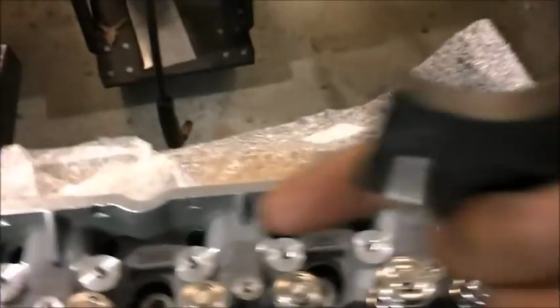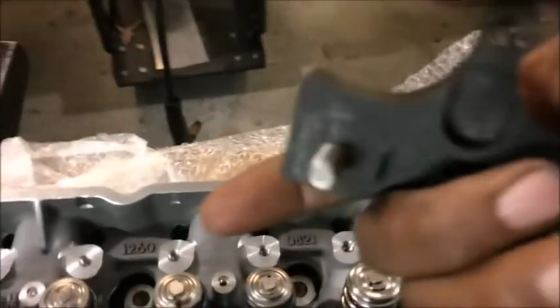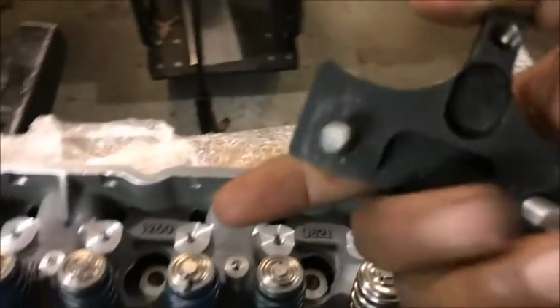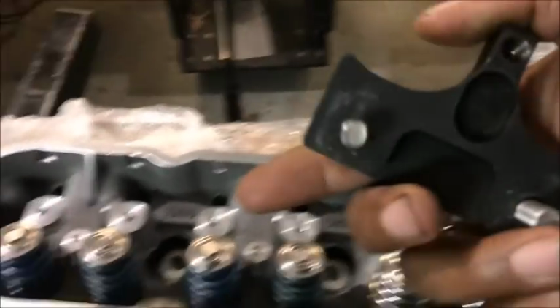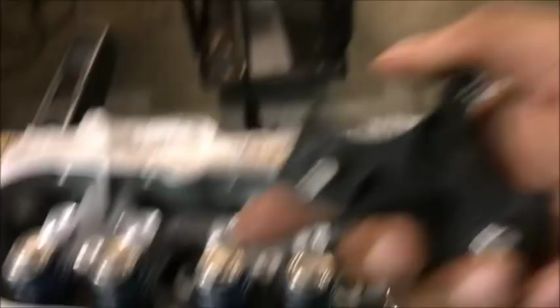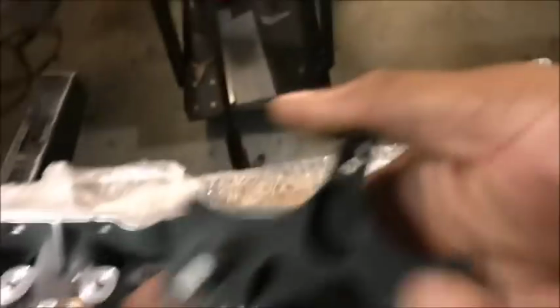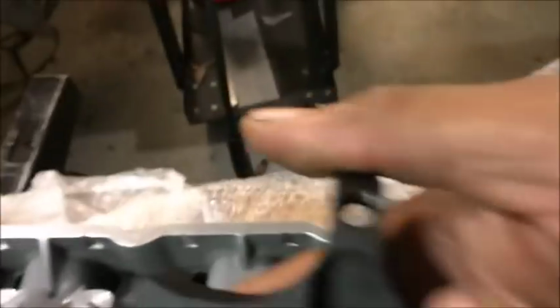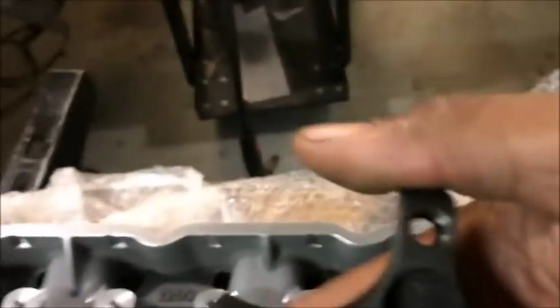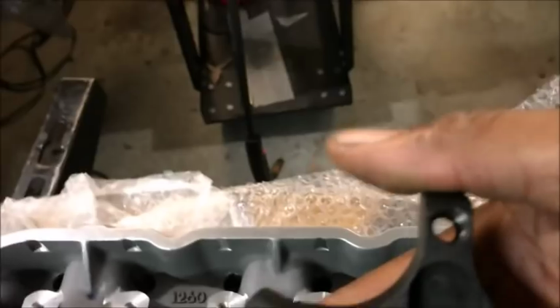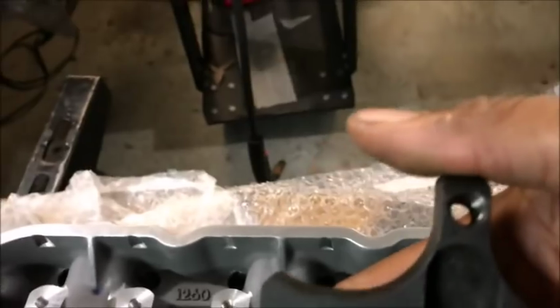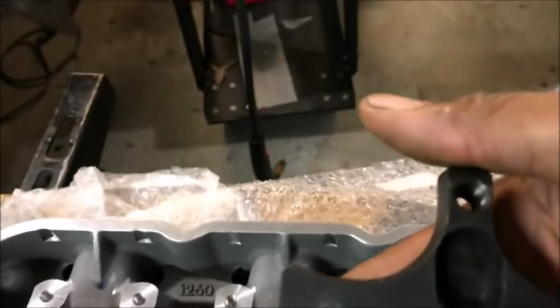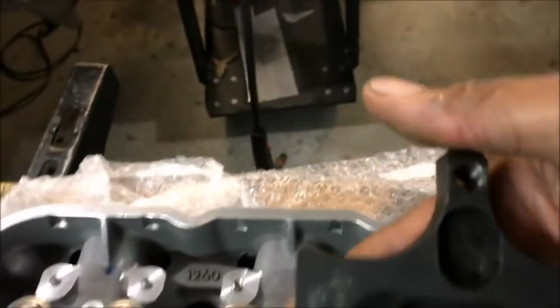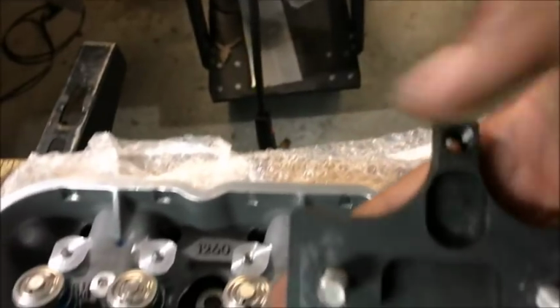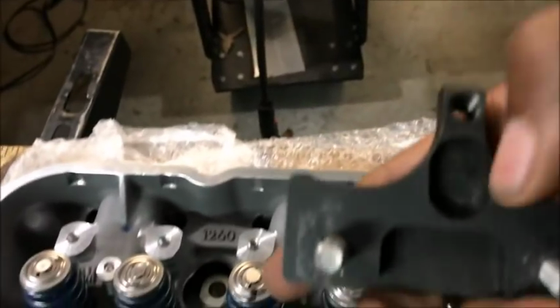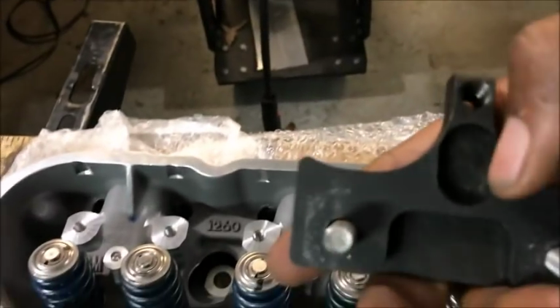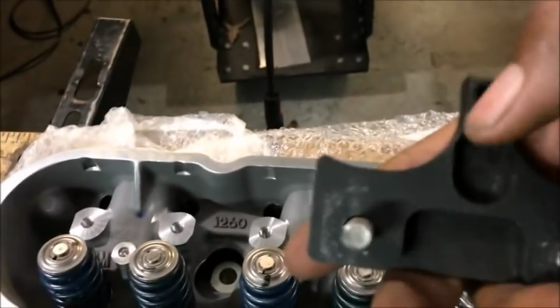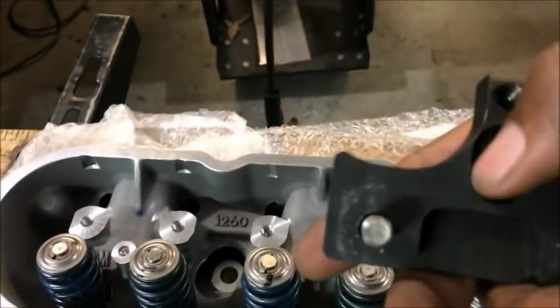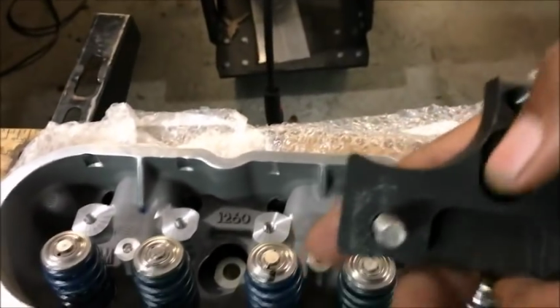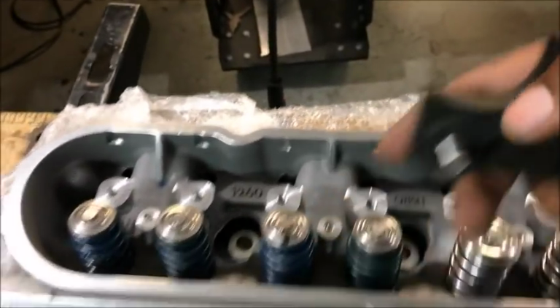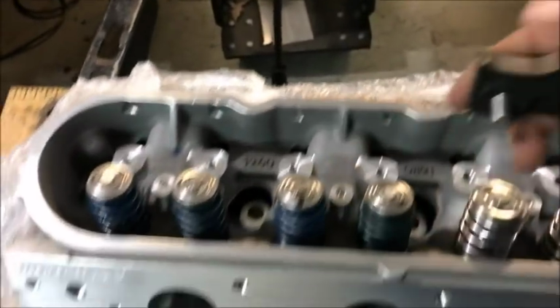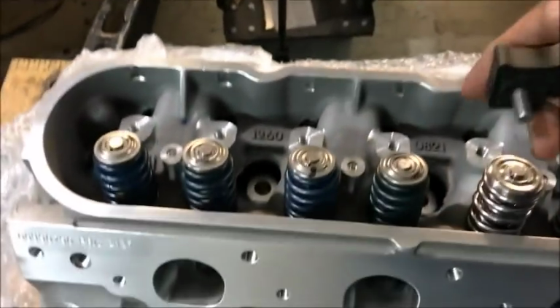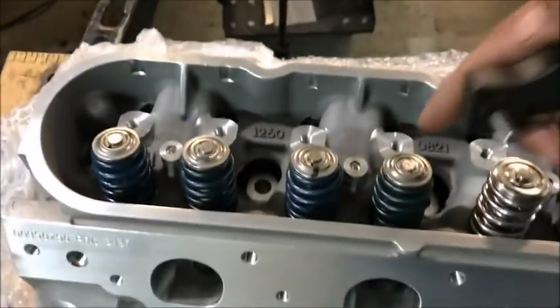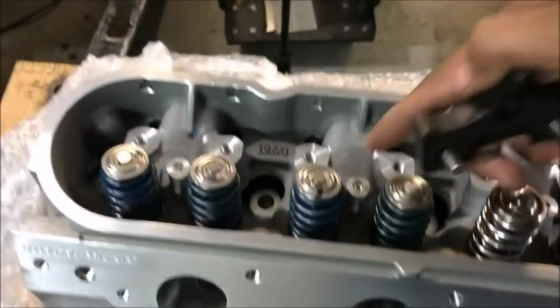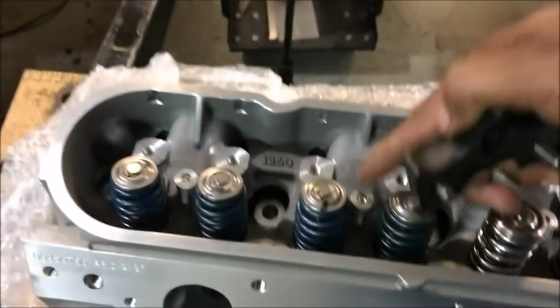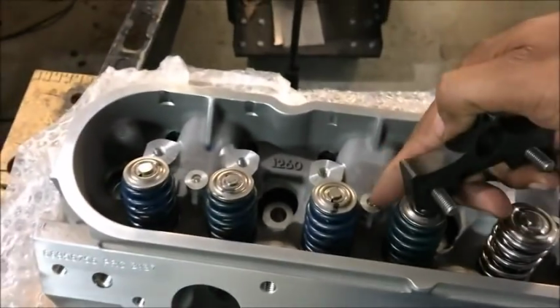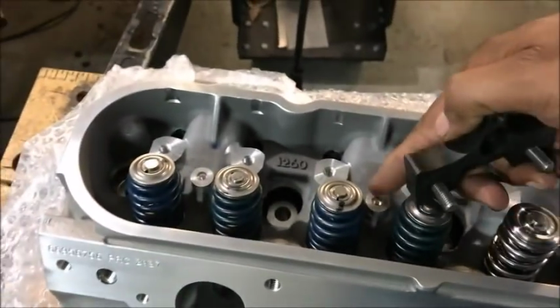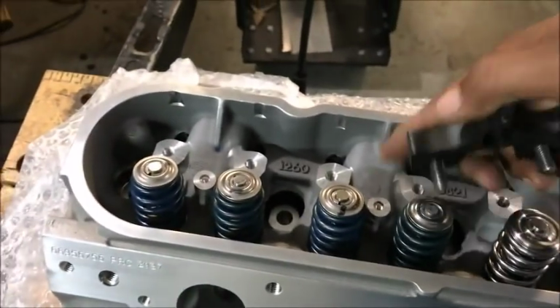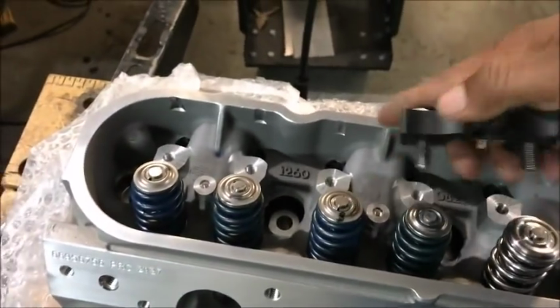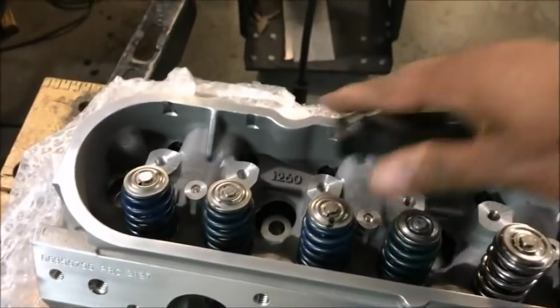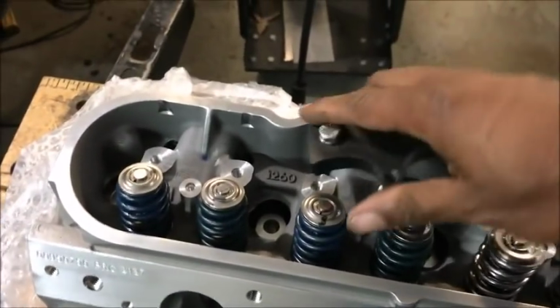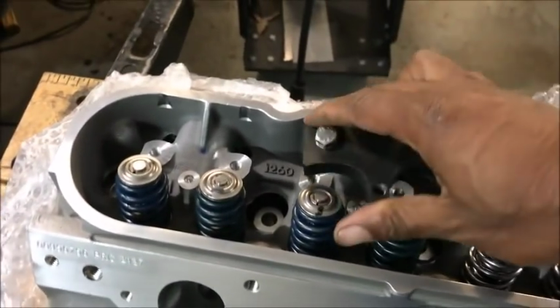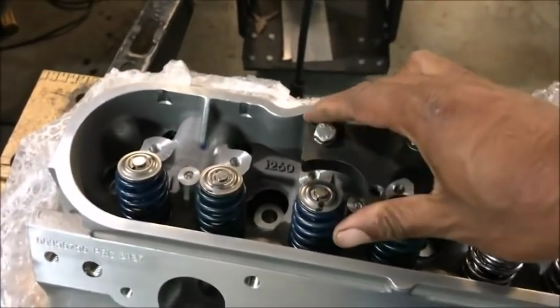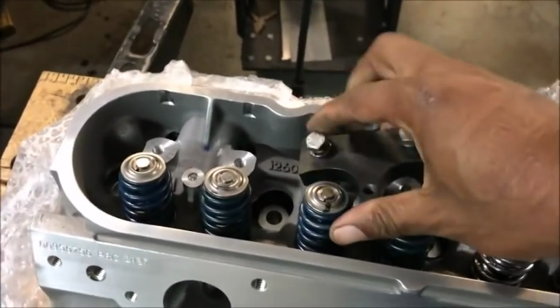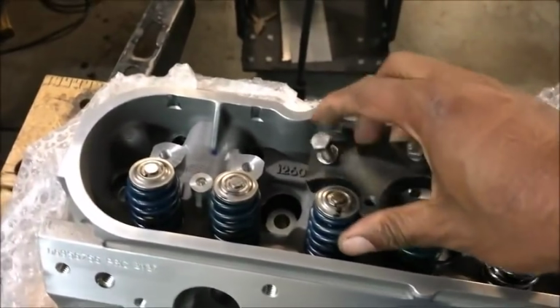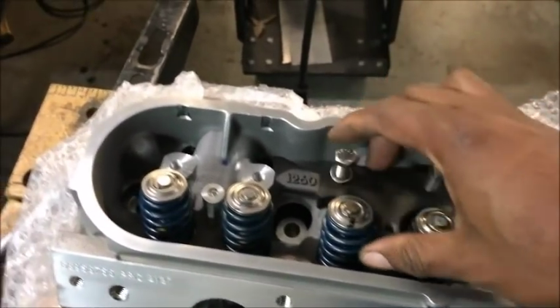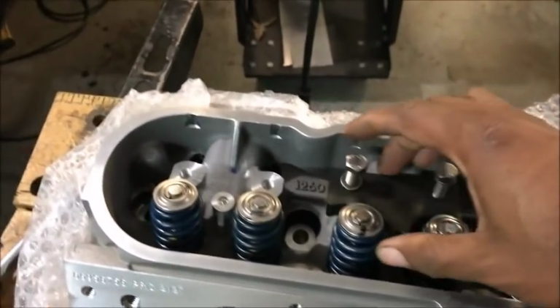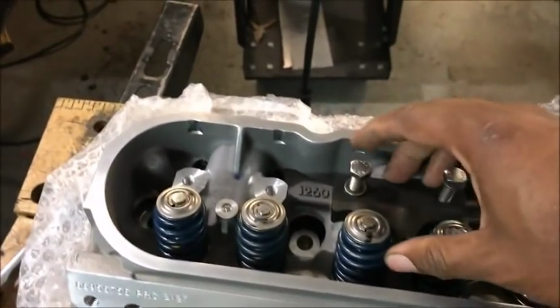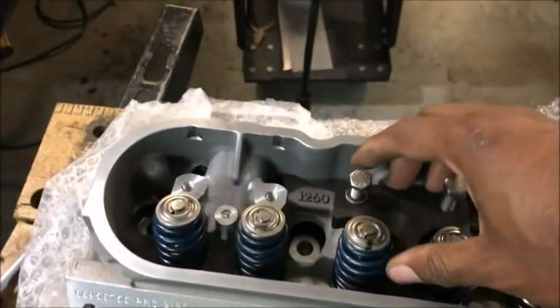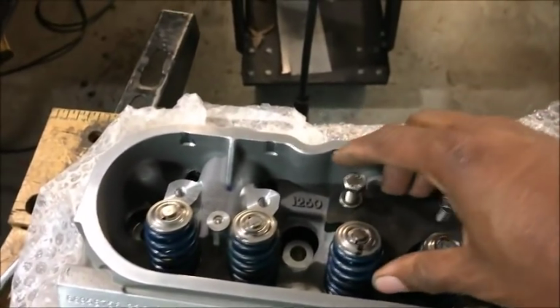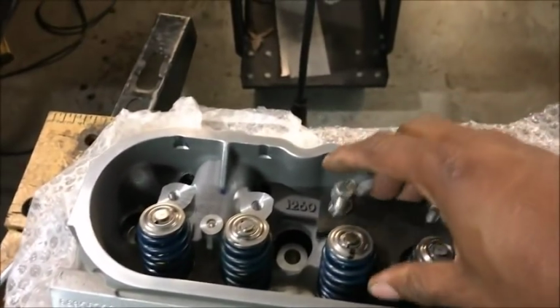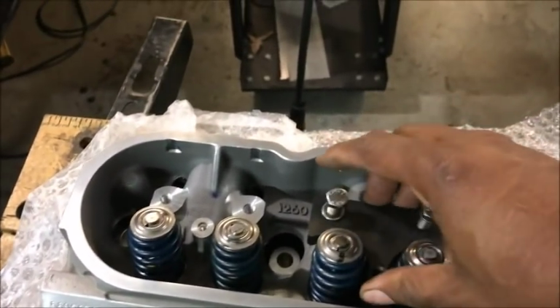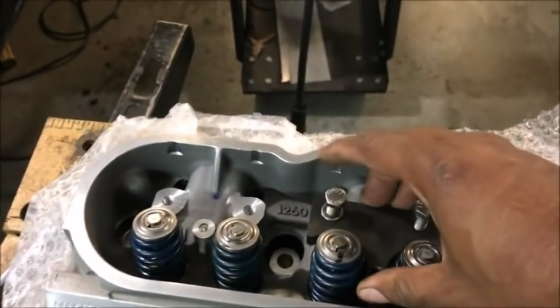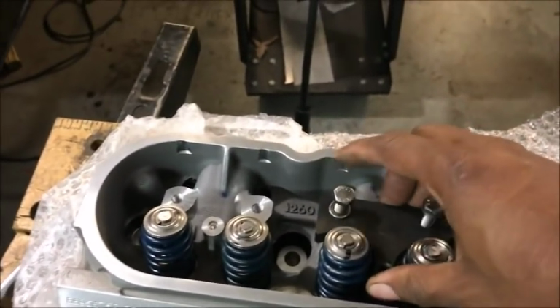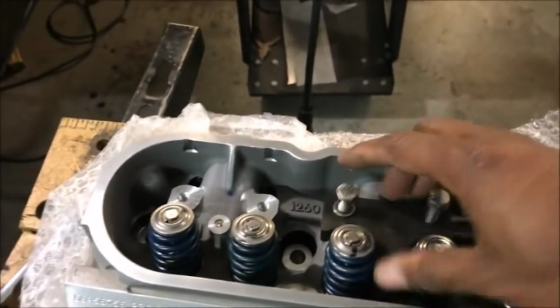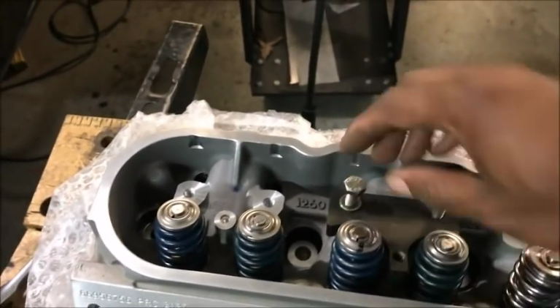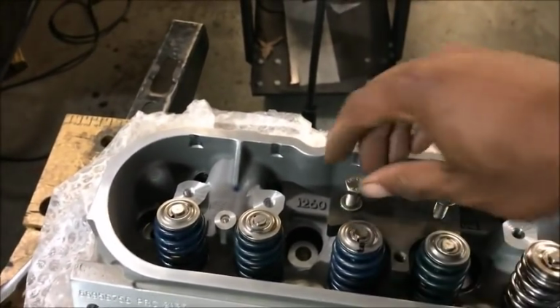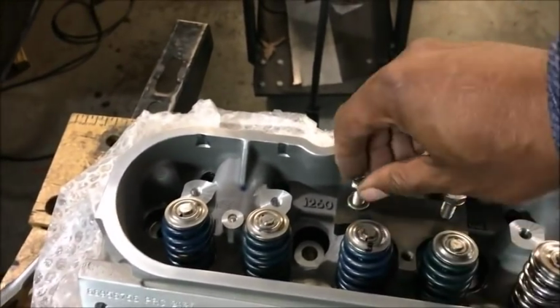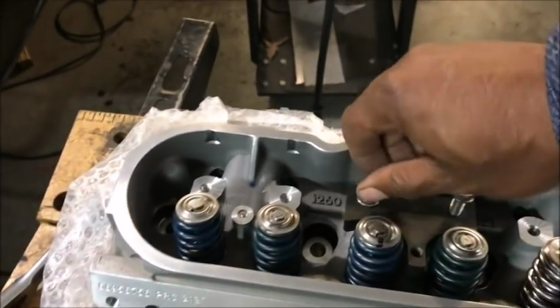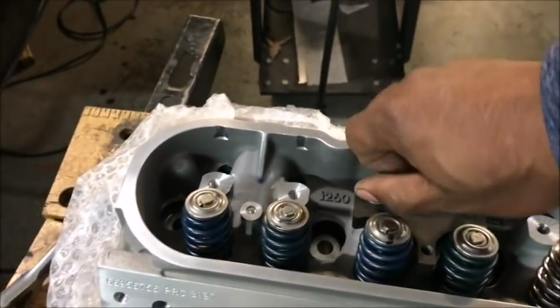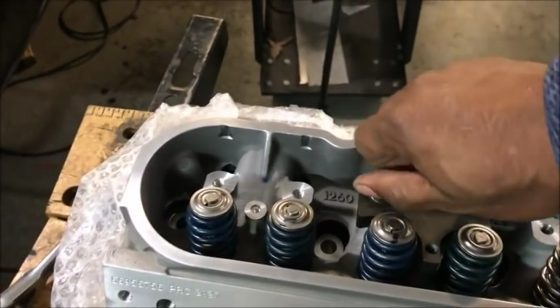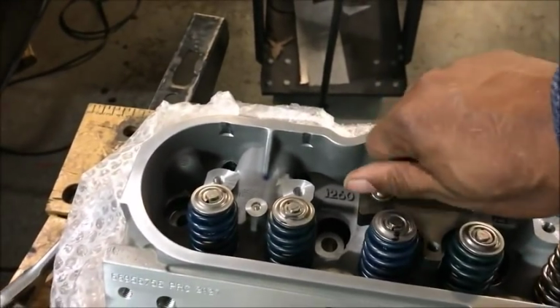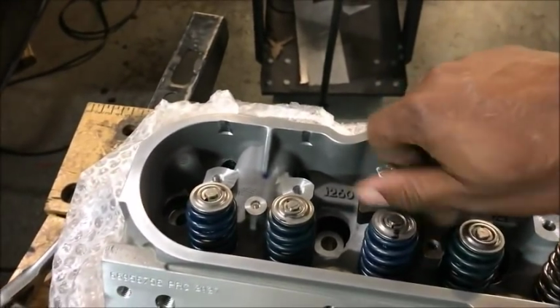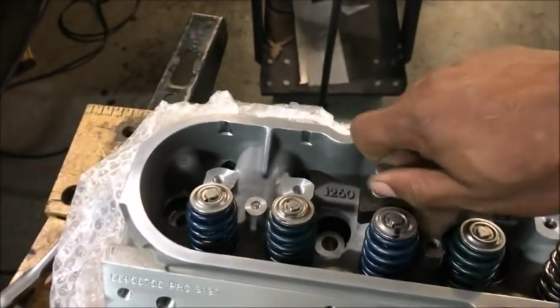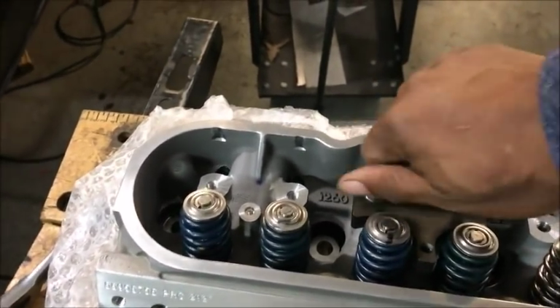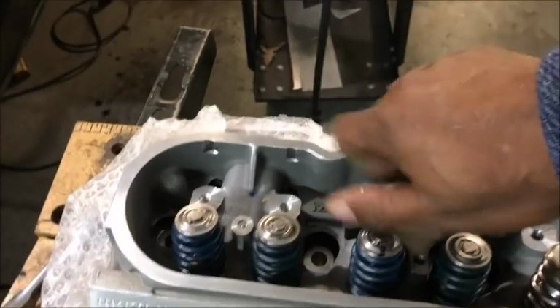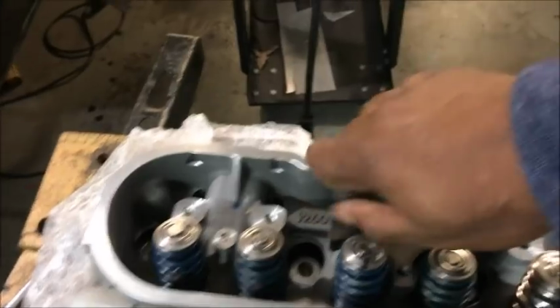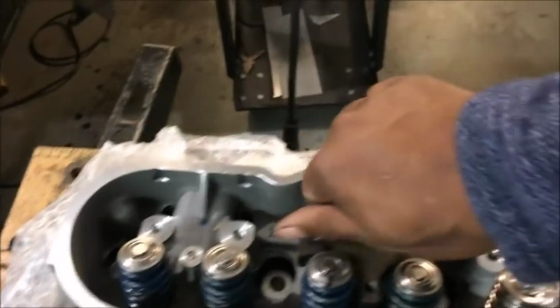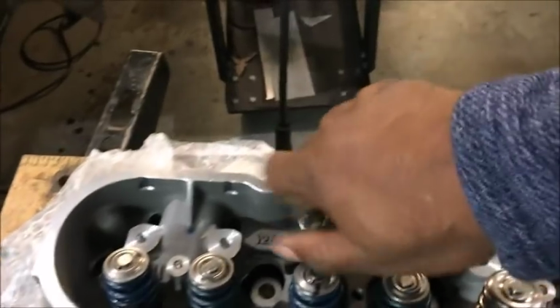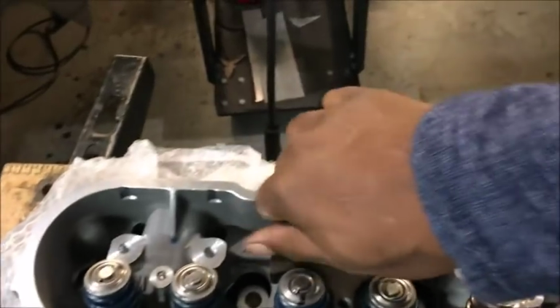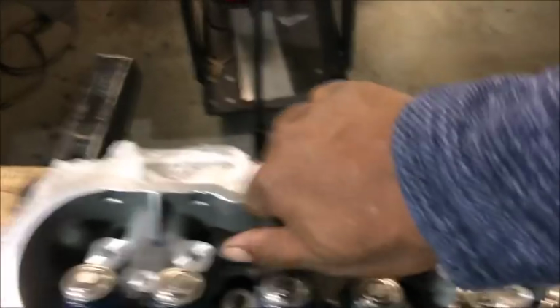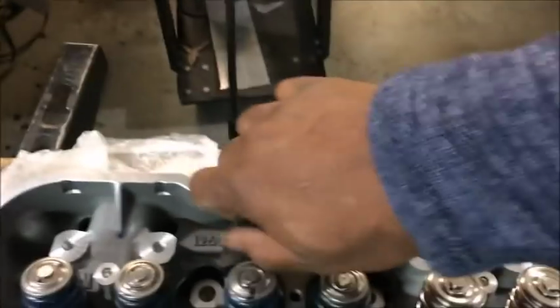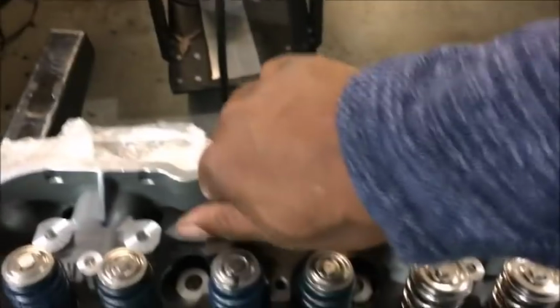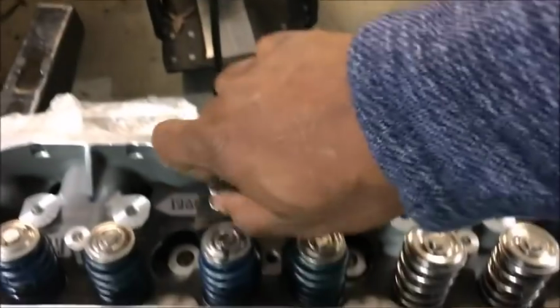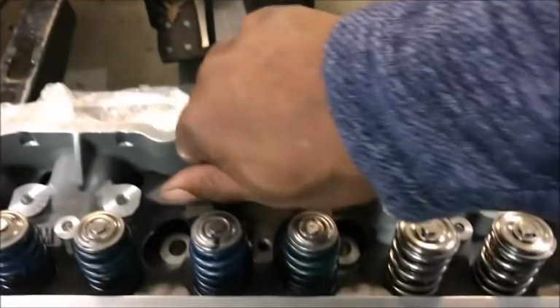Then grab the base — you've got a little slot right there, it's the opening right here, so it fits right in there. Screw these two down, finger tighten it.